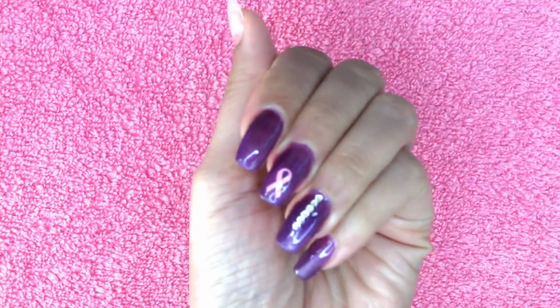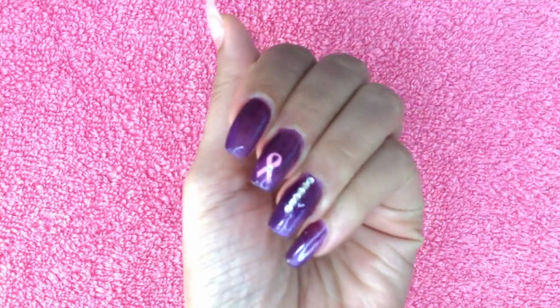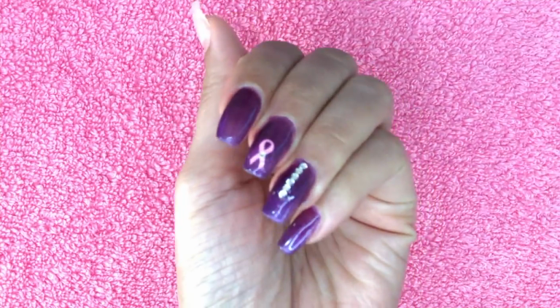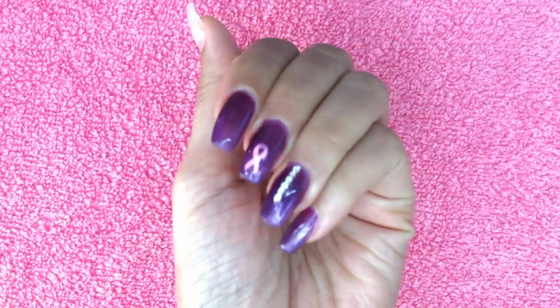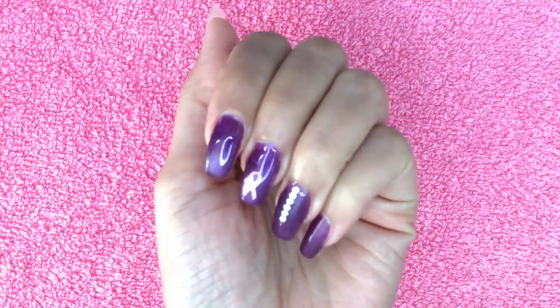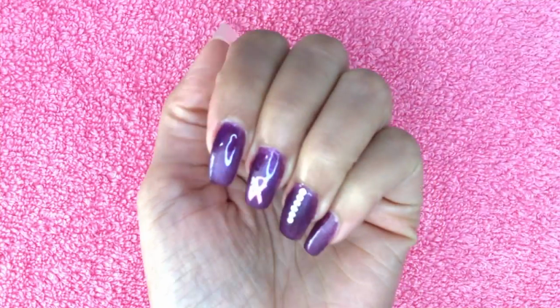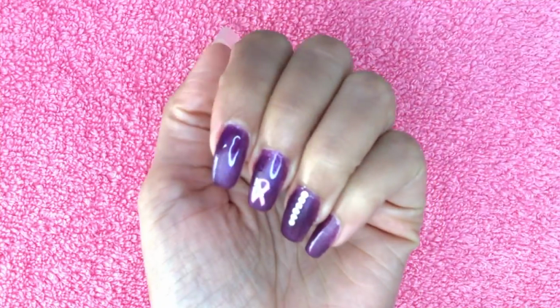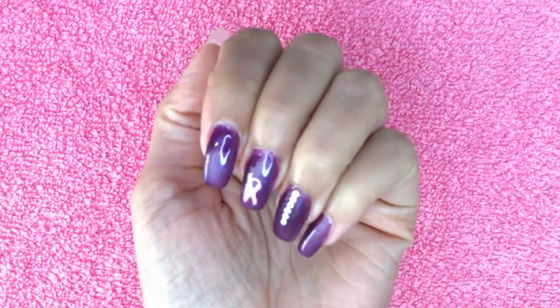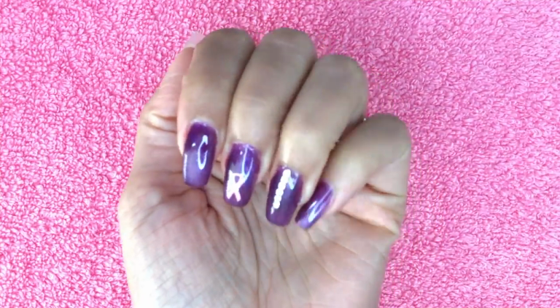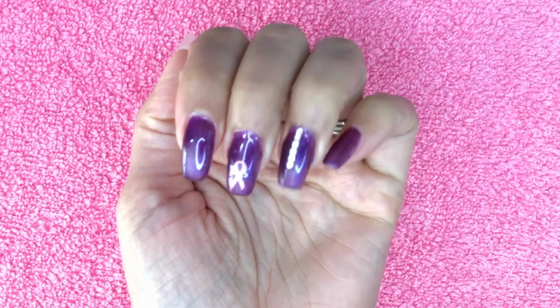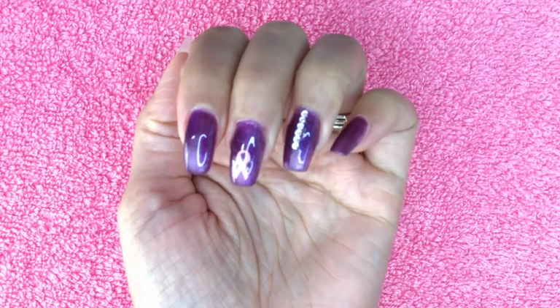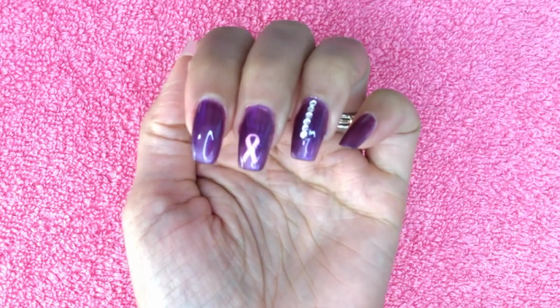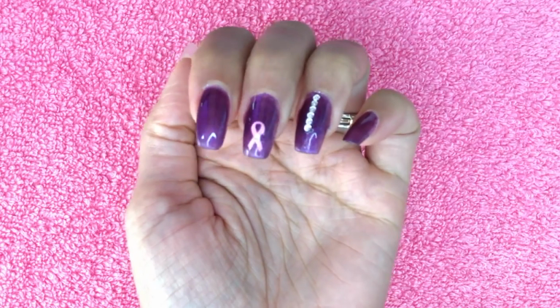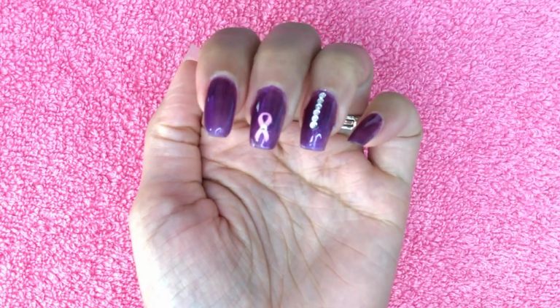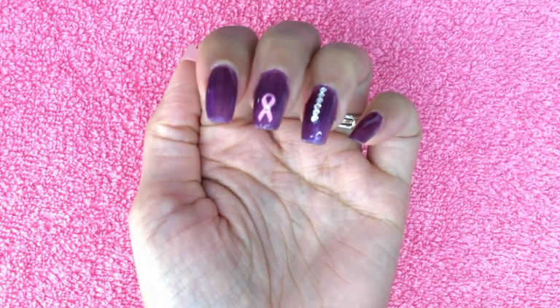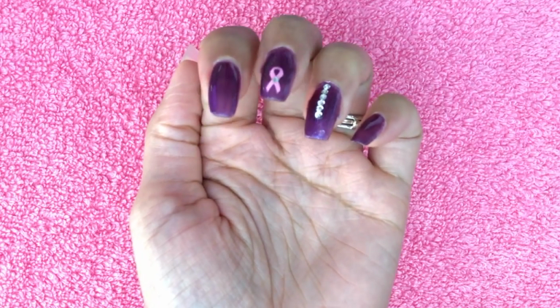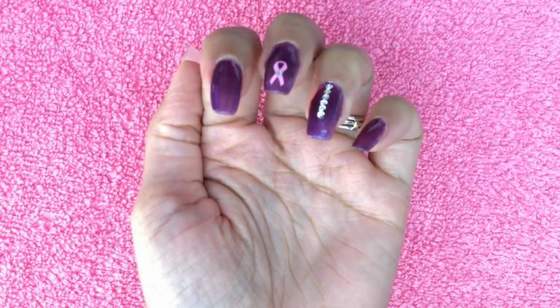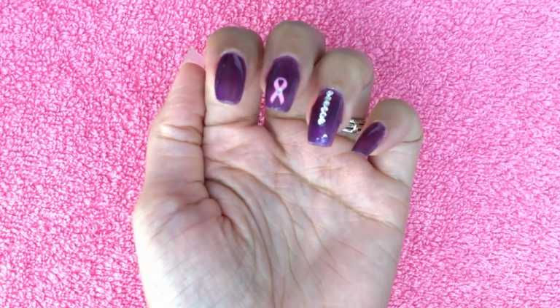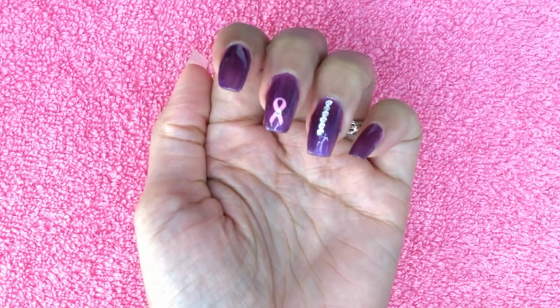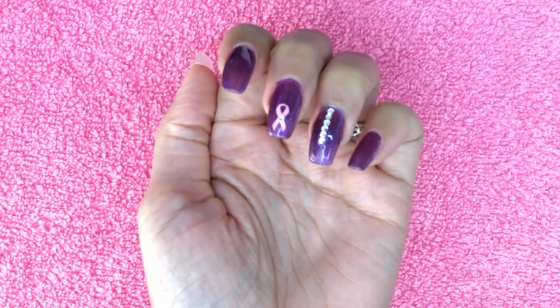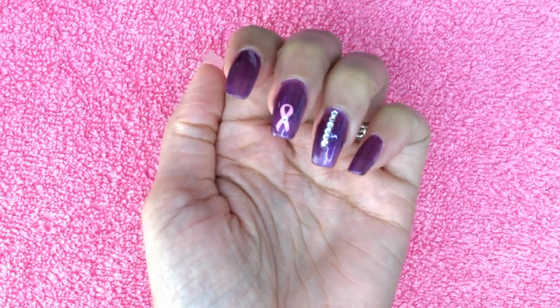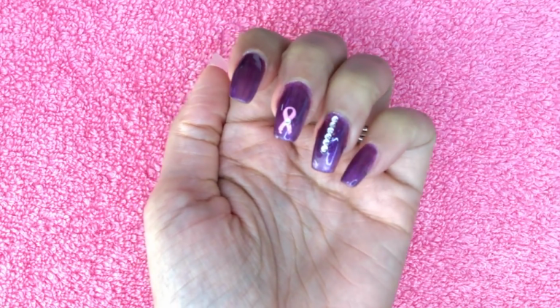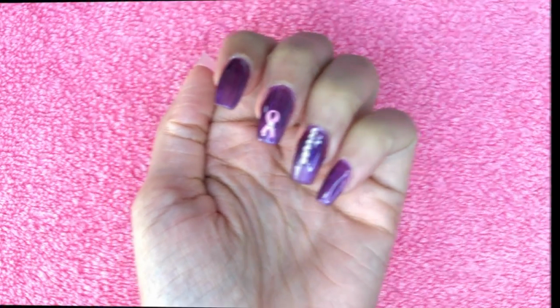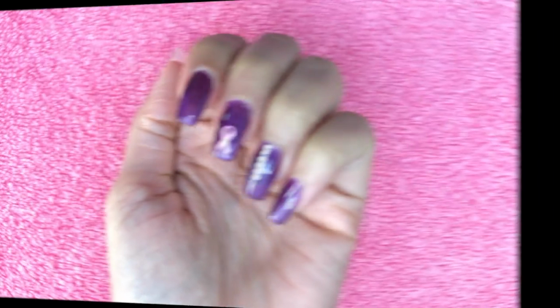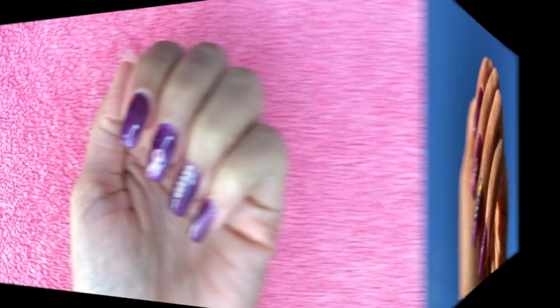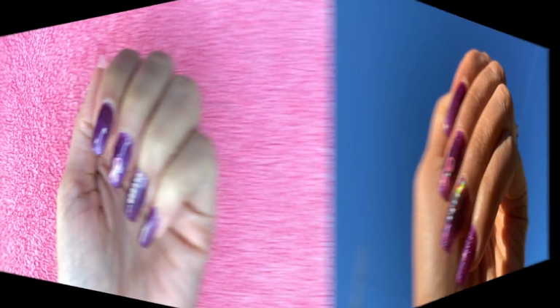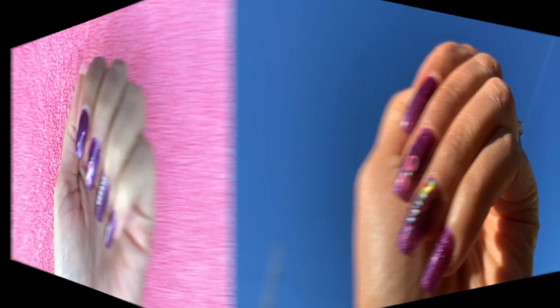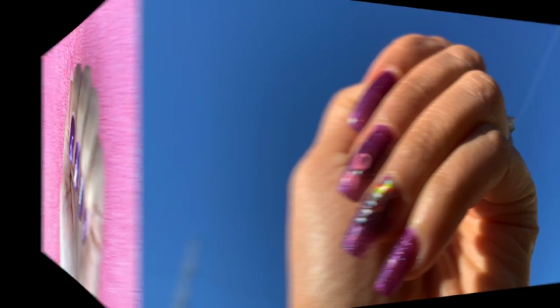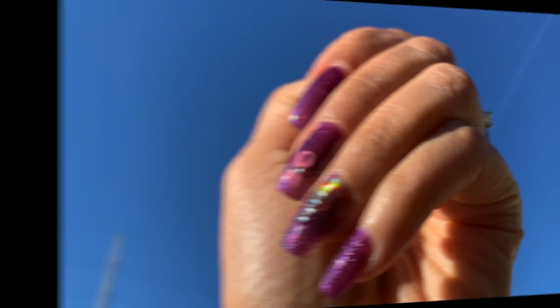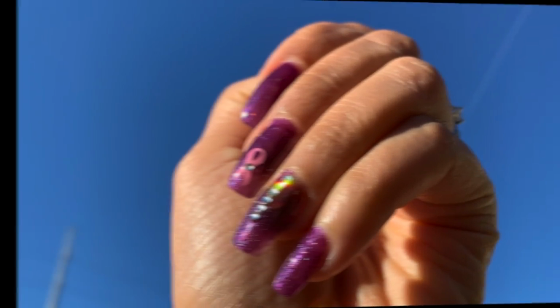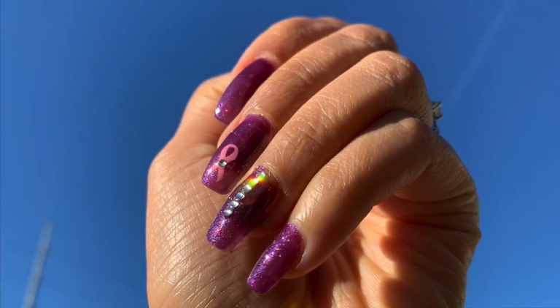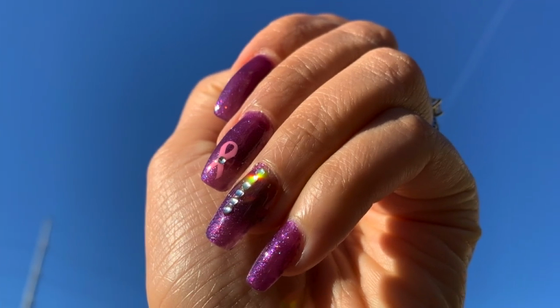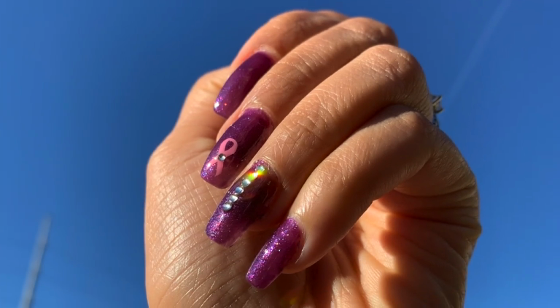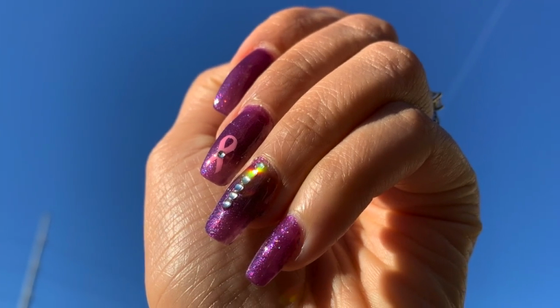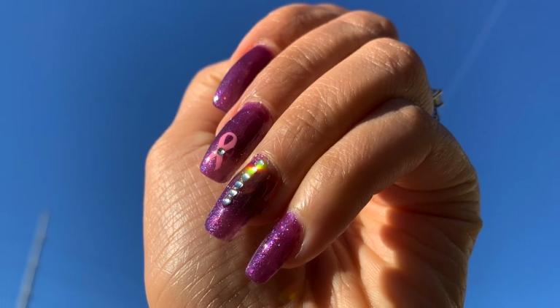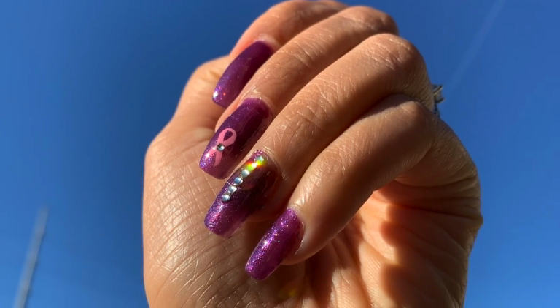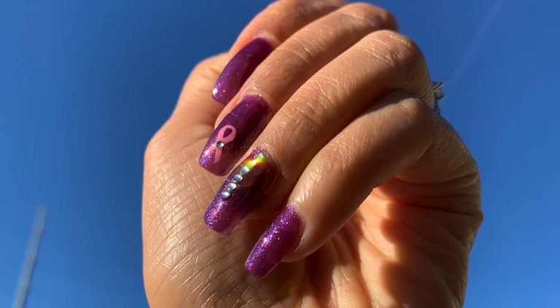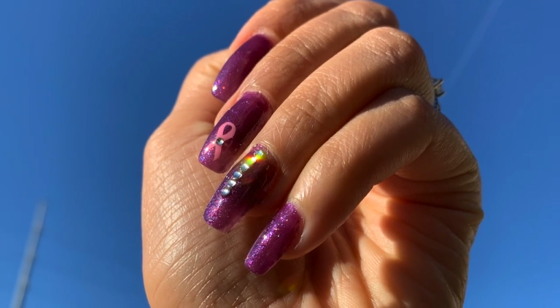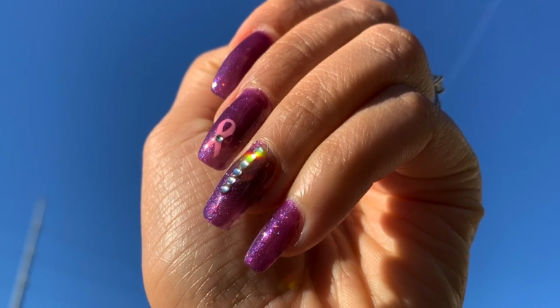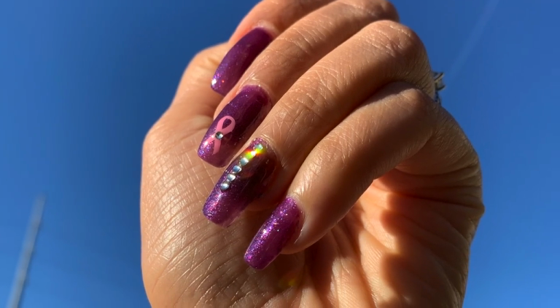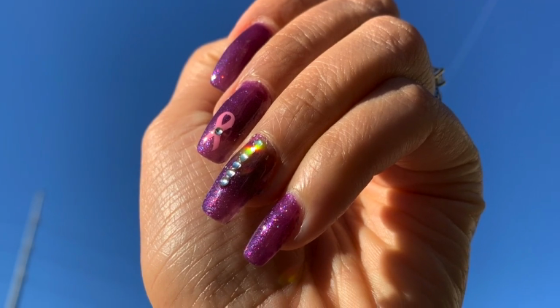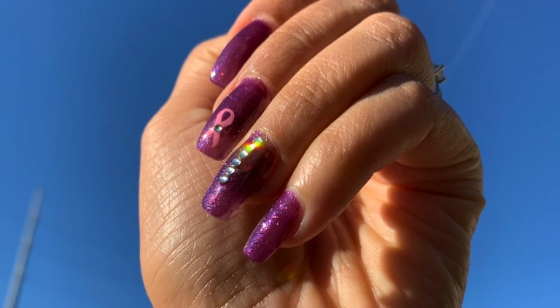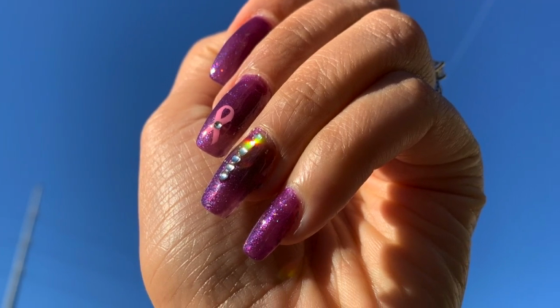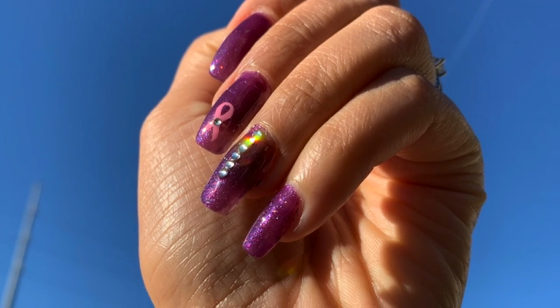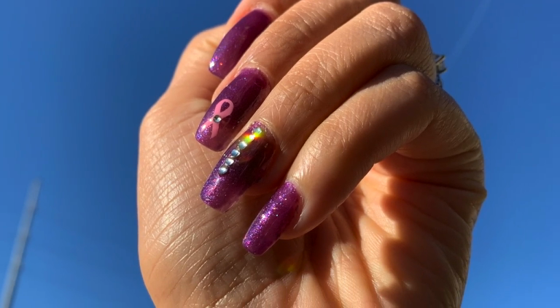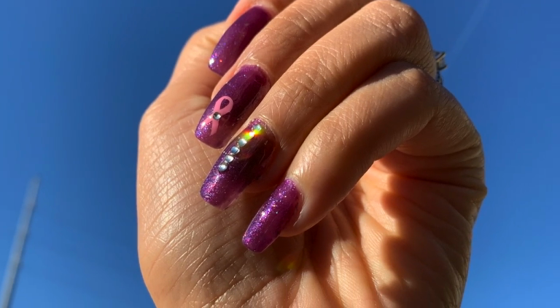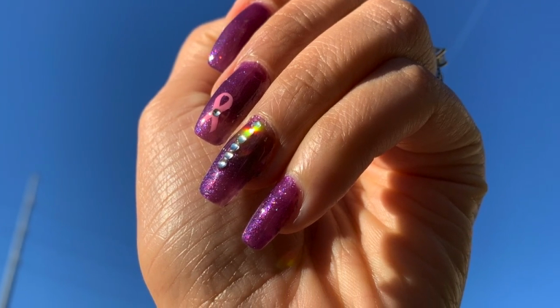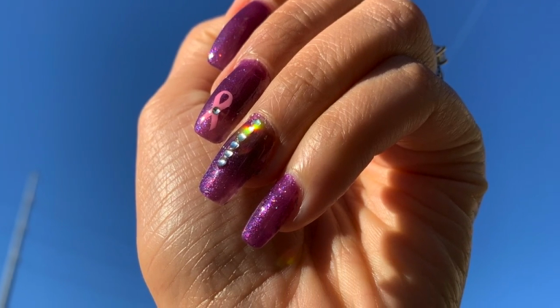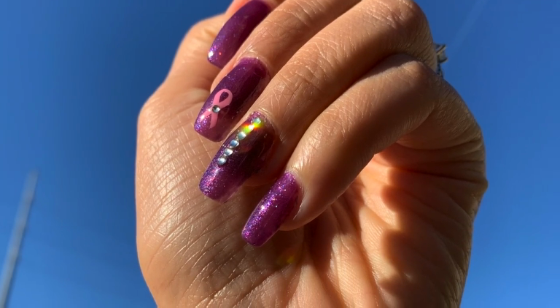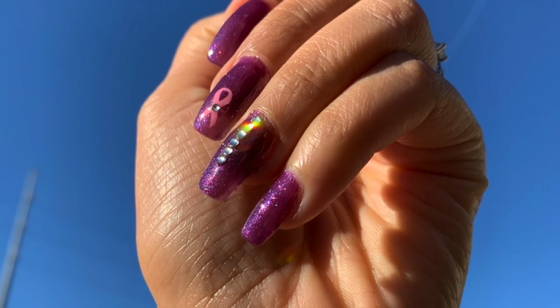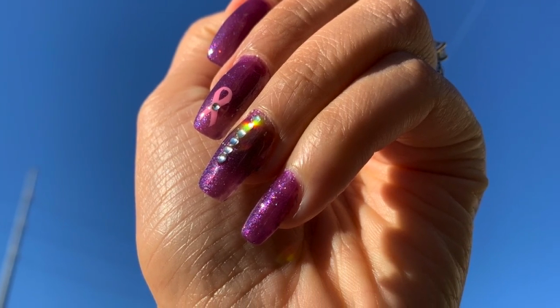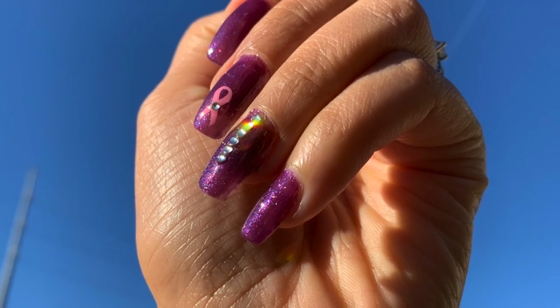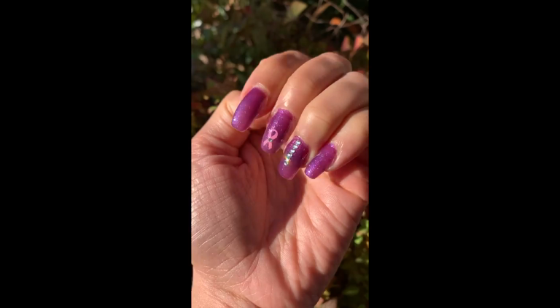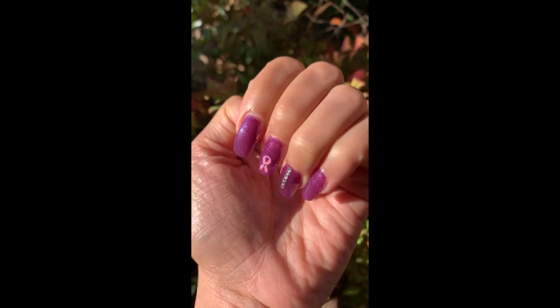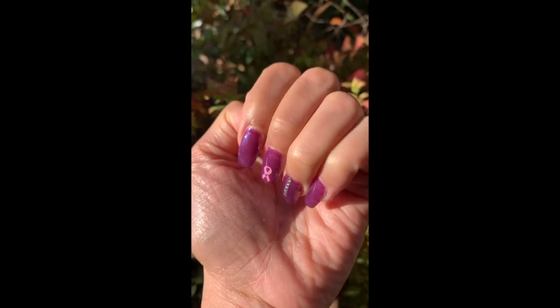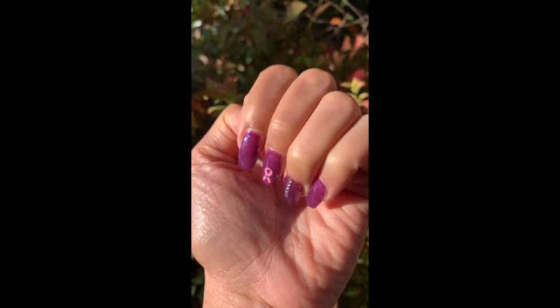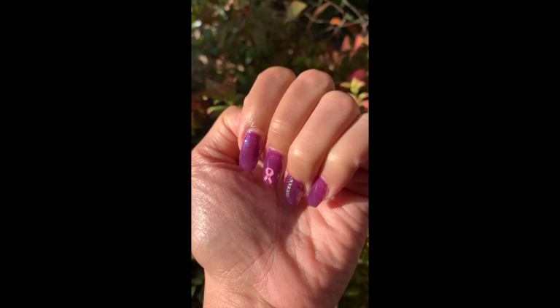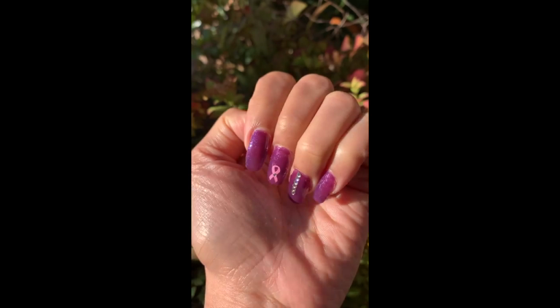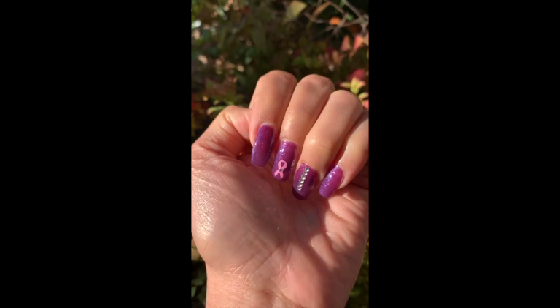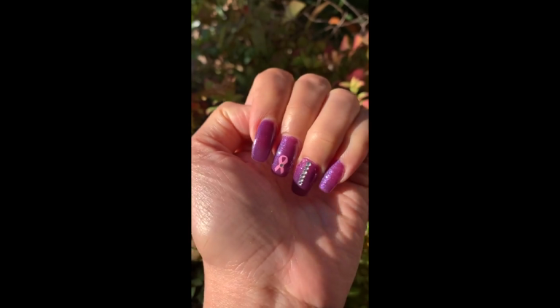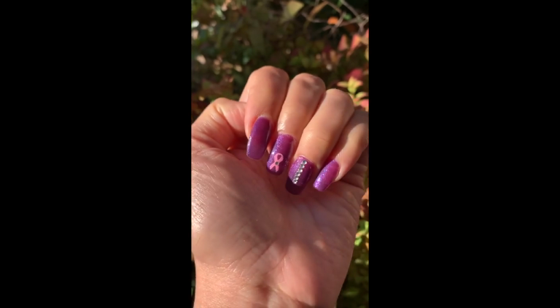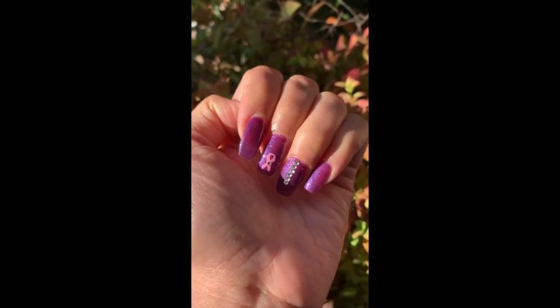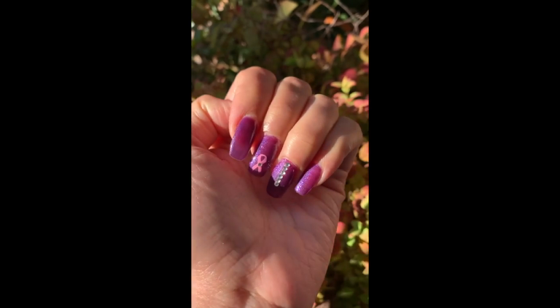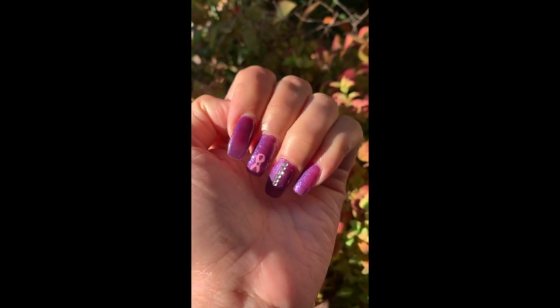And here's the completed look. Turned out very nice. Very simple. I hope you all enjoyed this video.